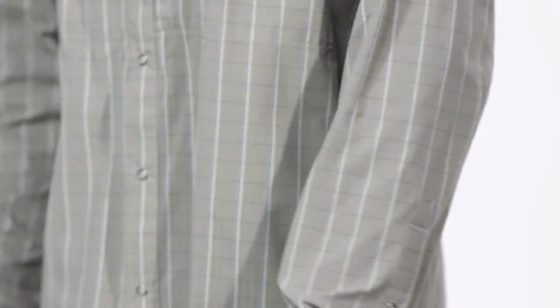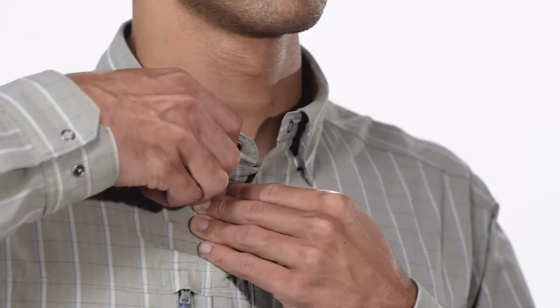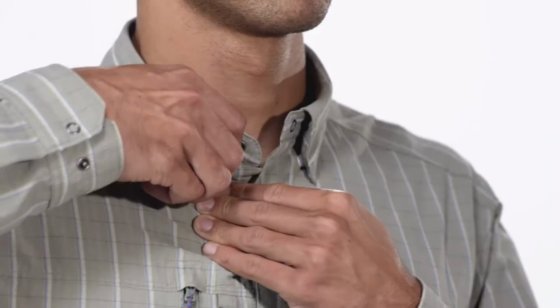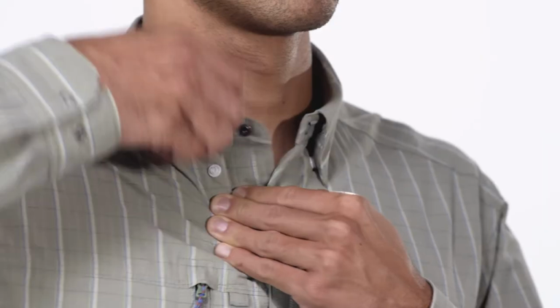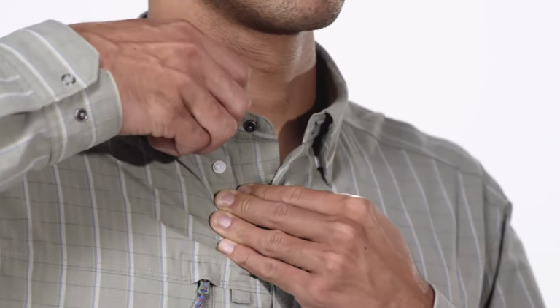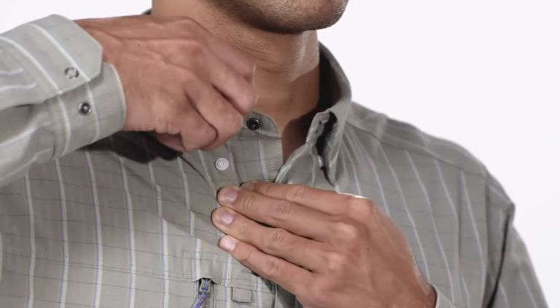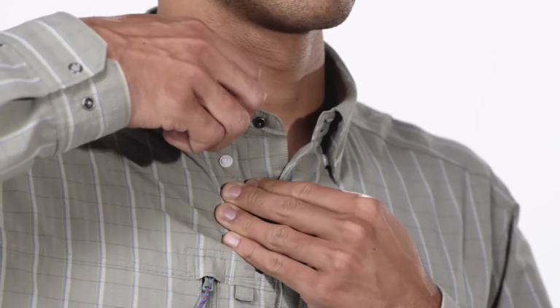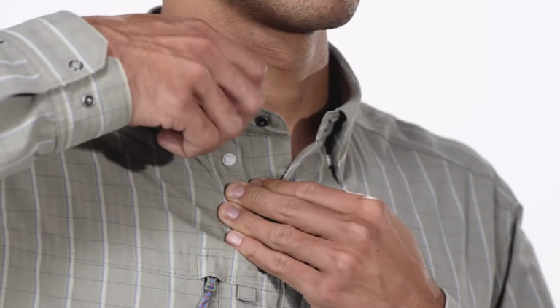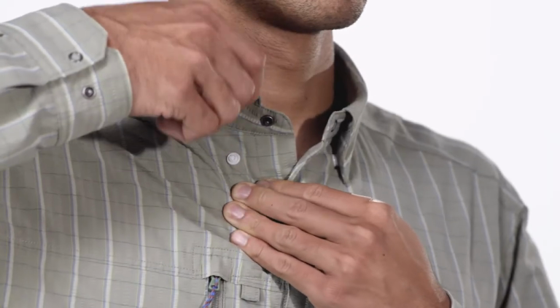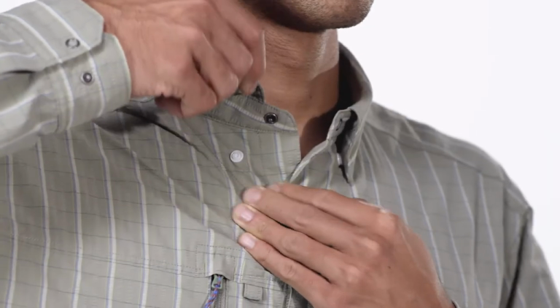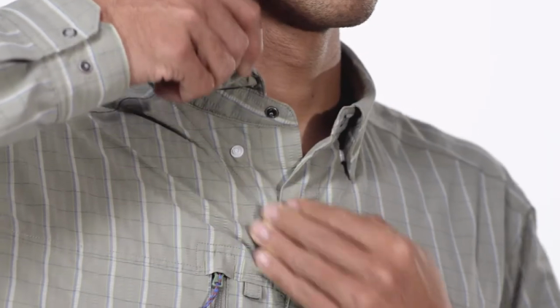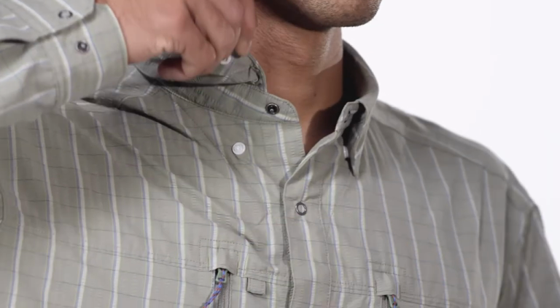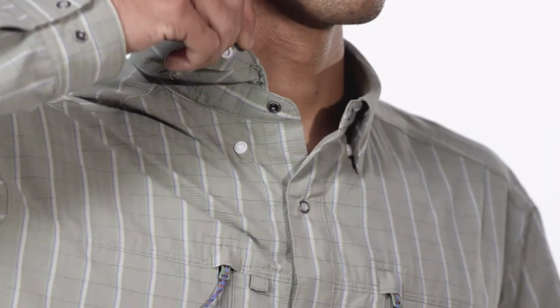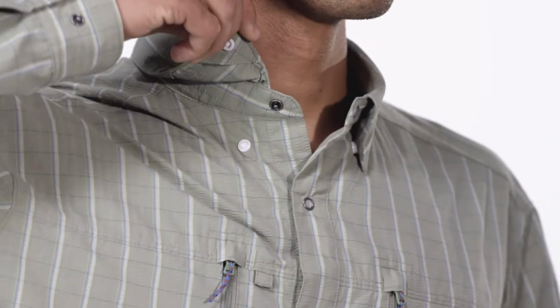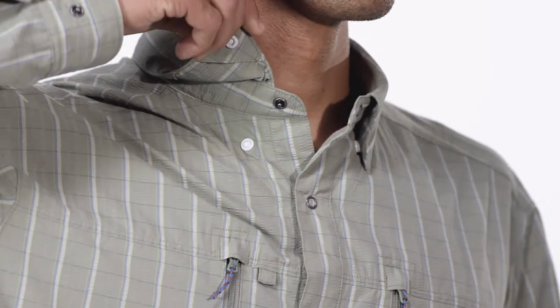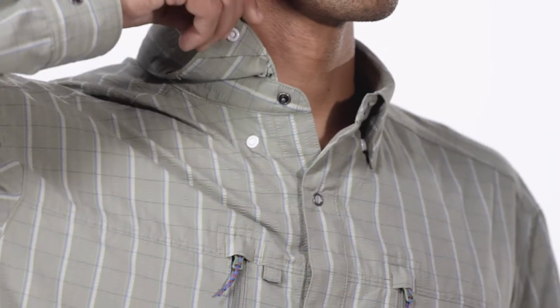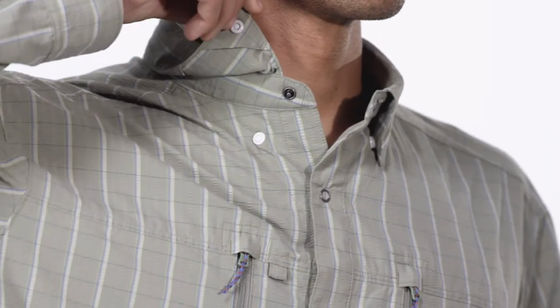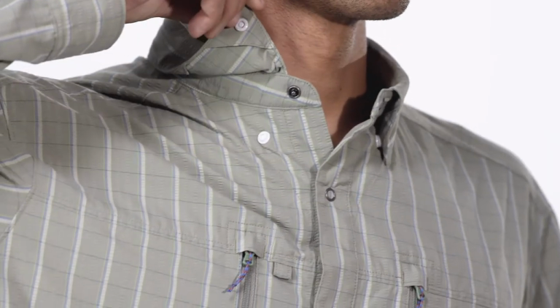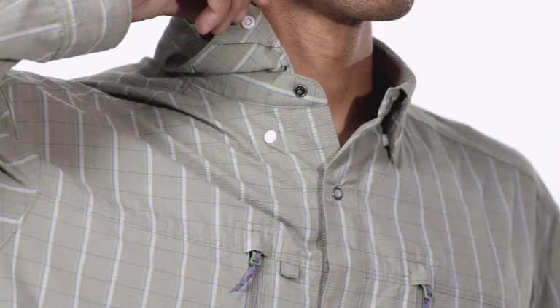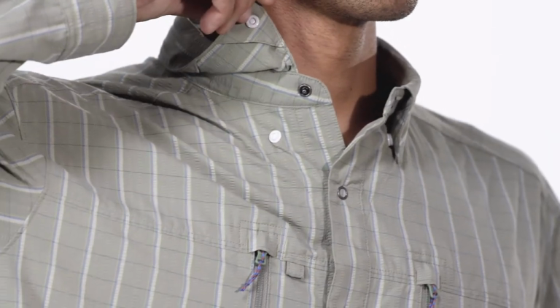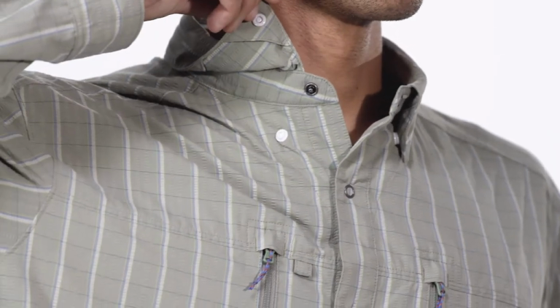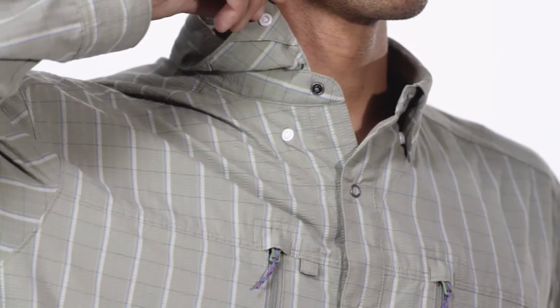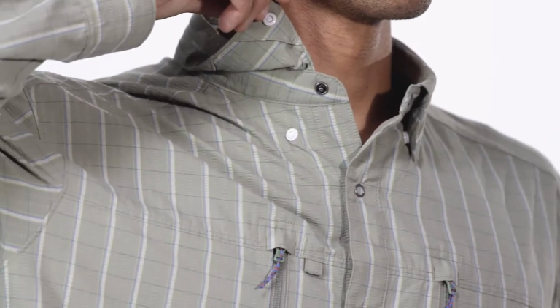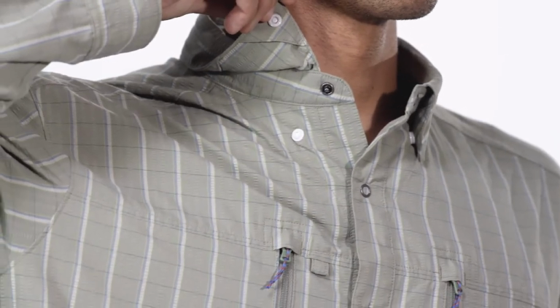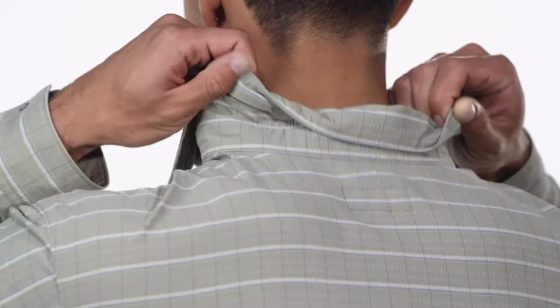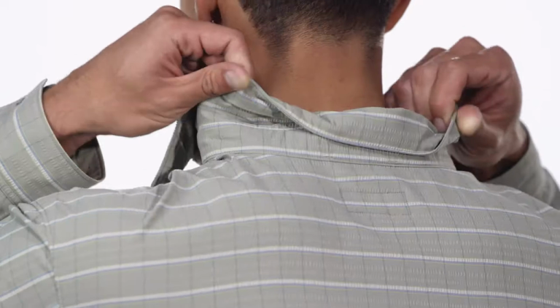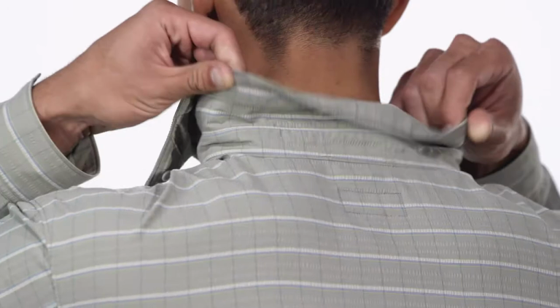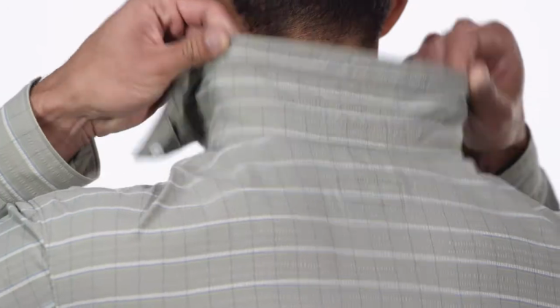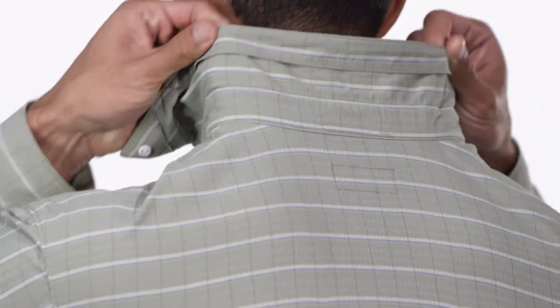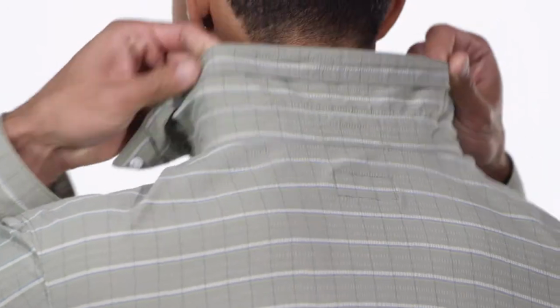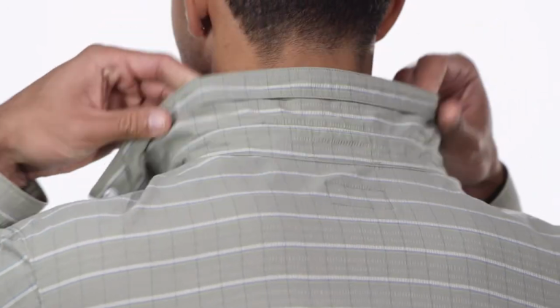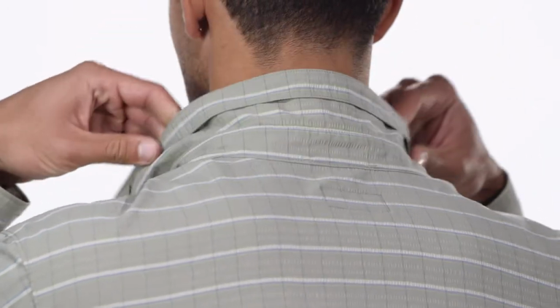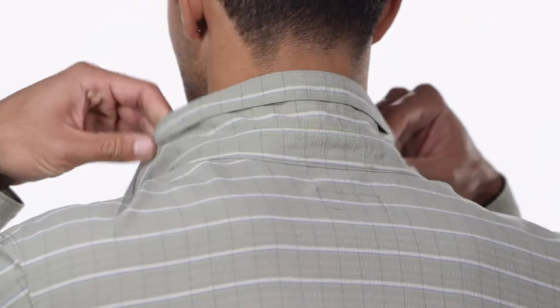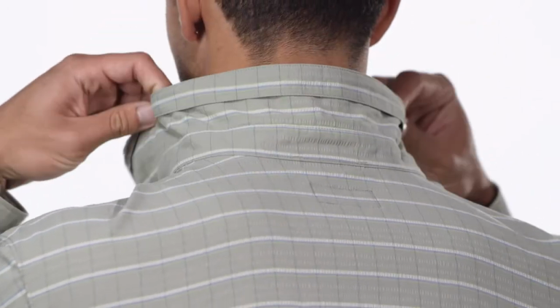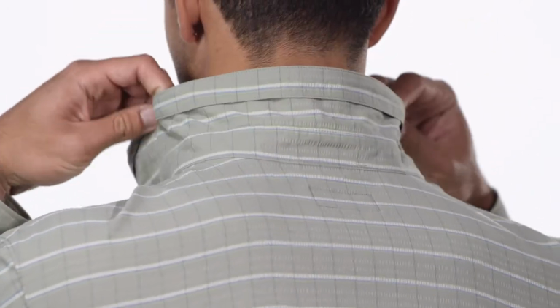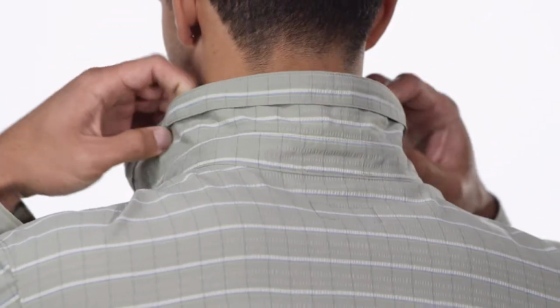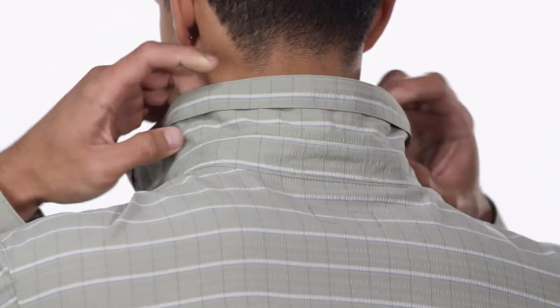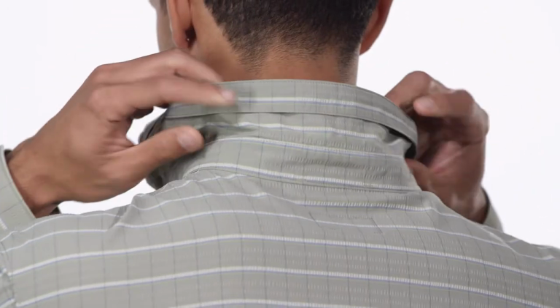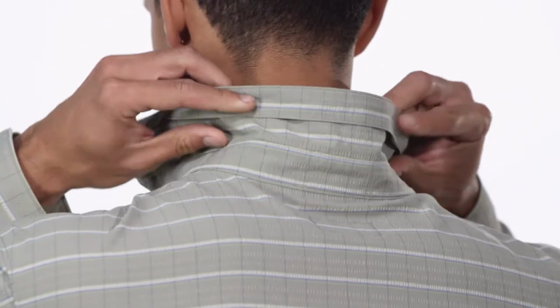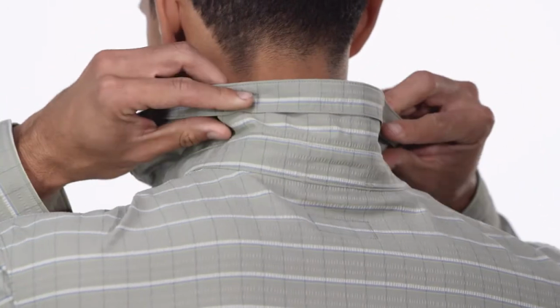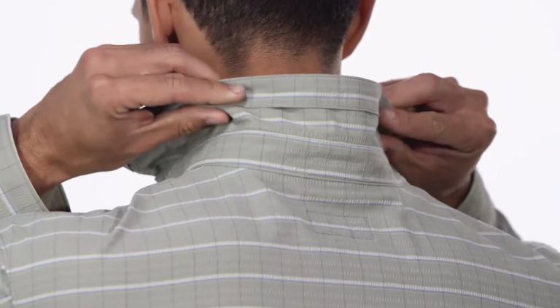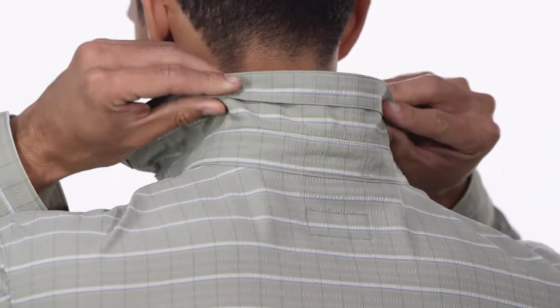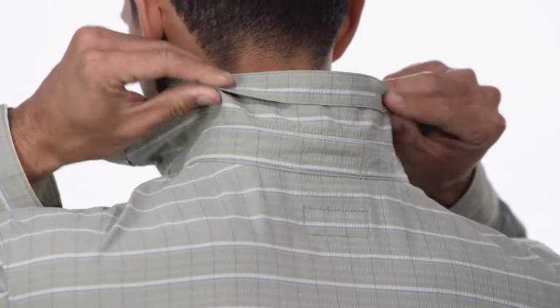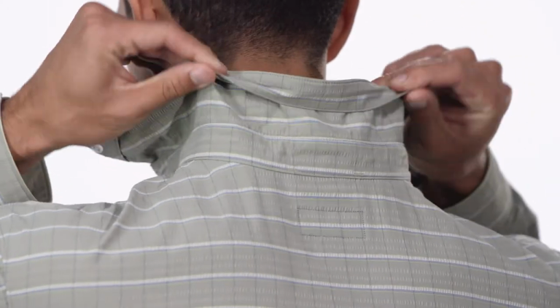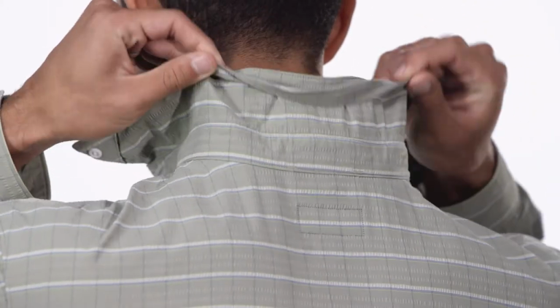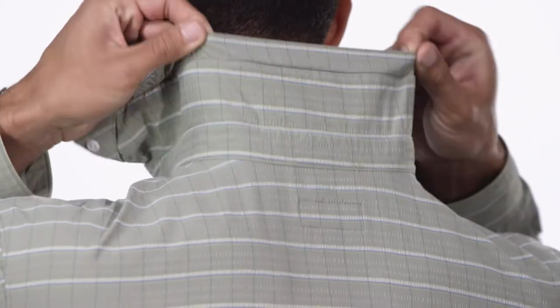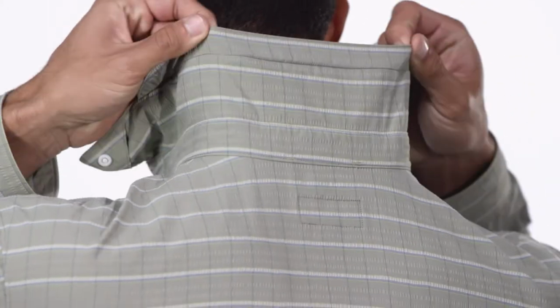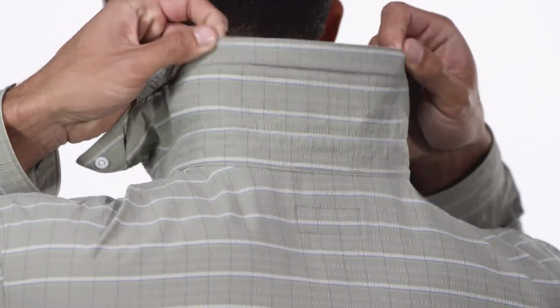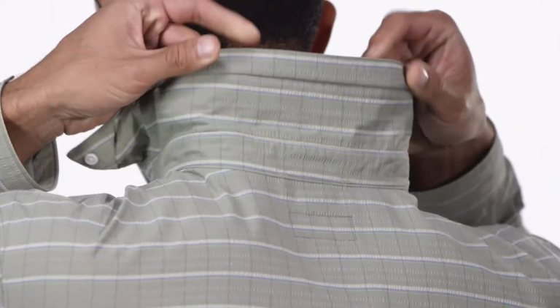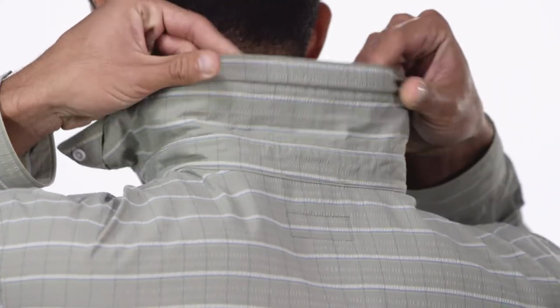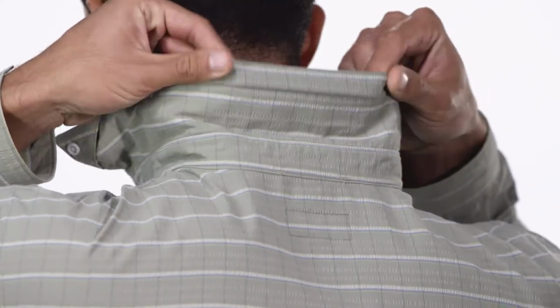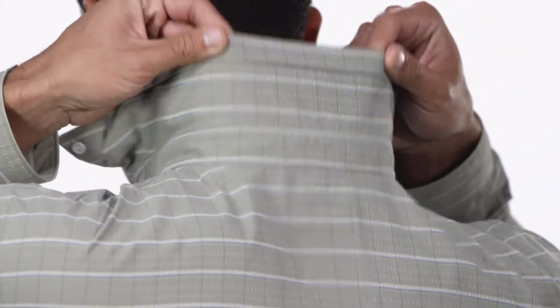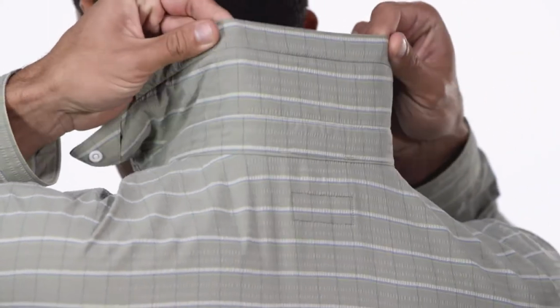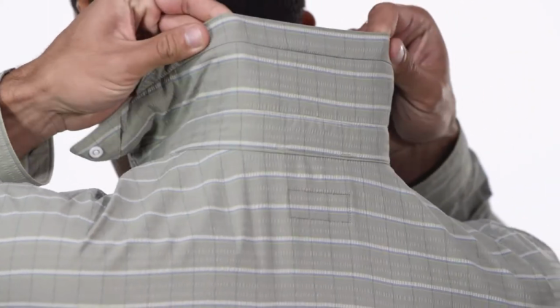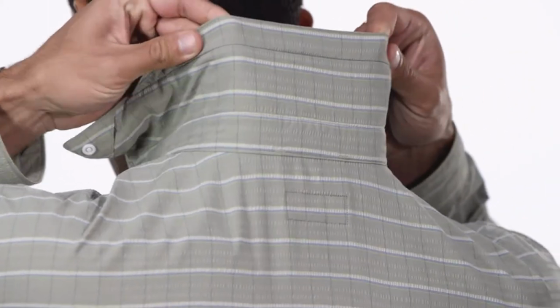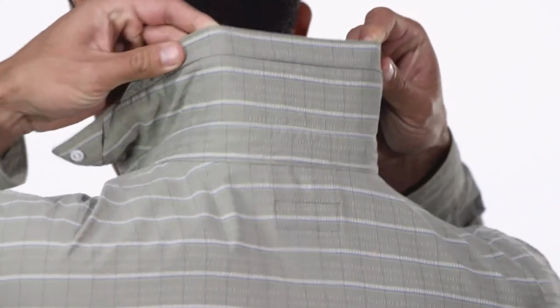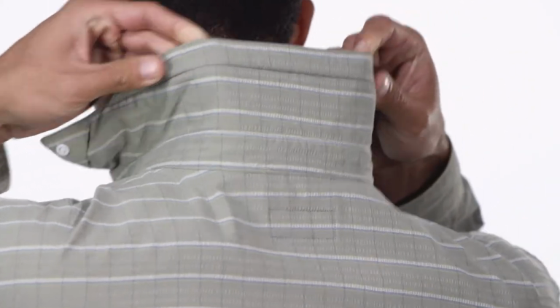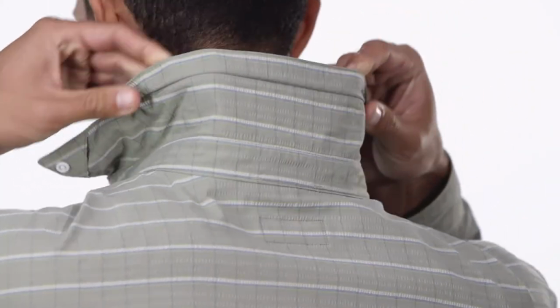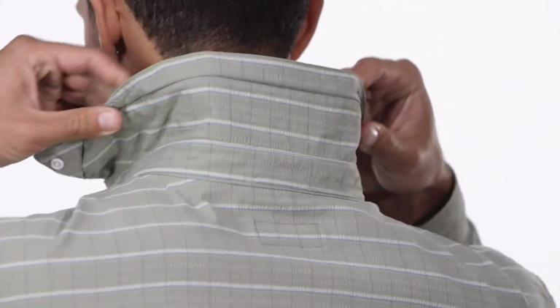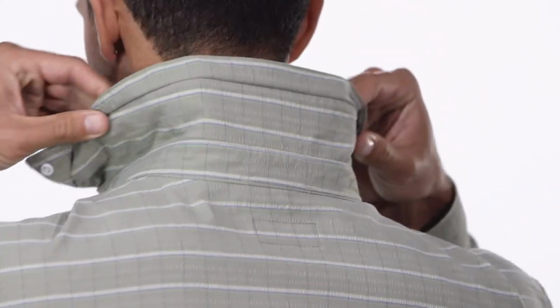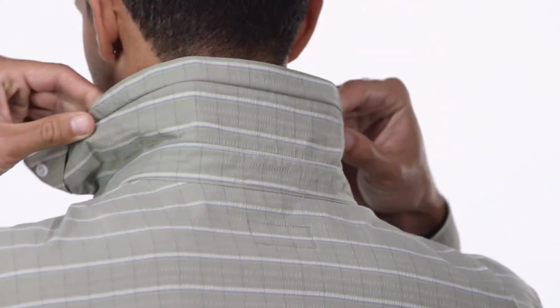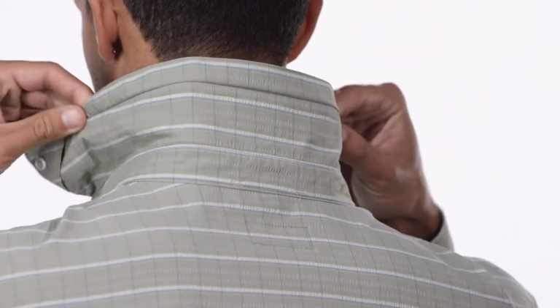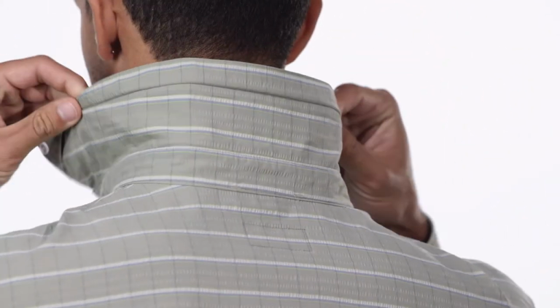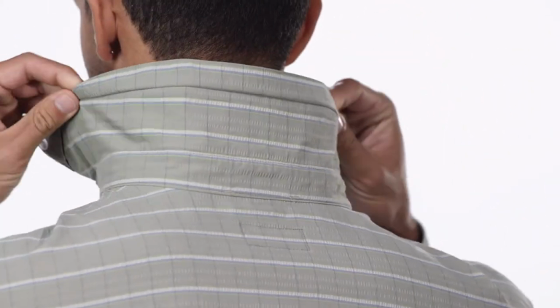The snap-down collar won't flap in the wind, or you can flip it up to protect your neck. A hanger loop makes it easy to dry.